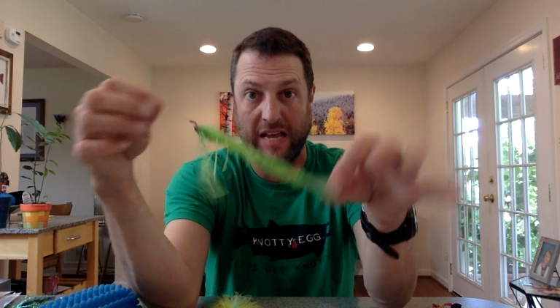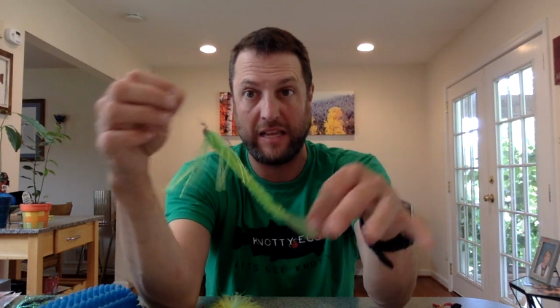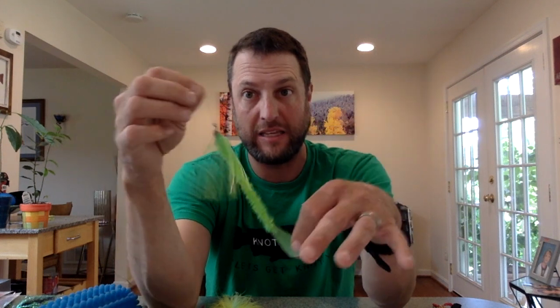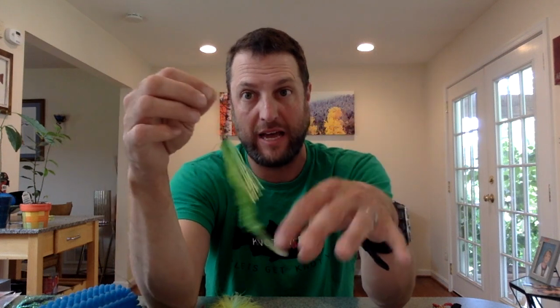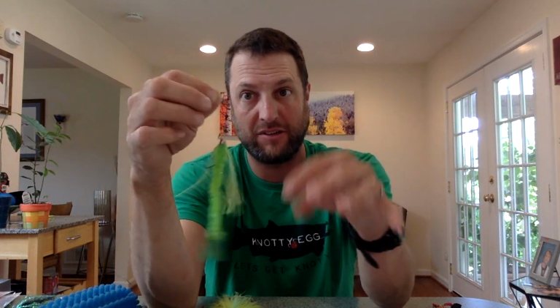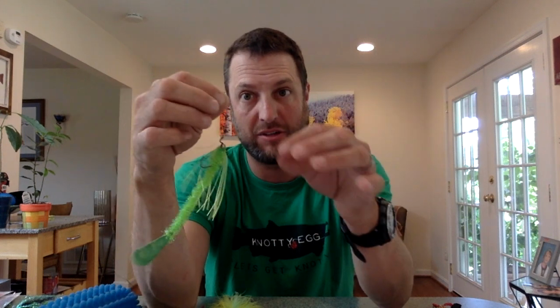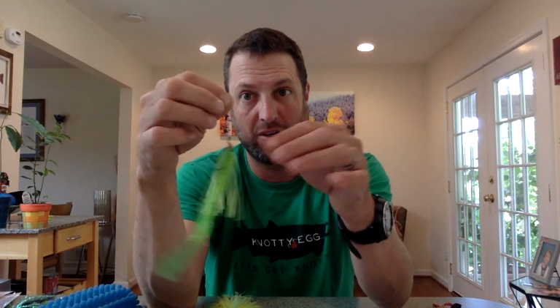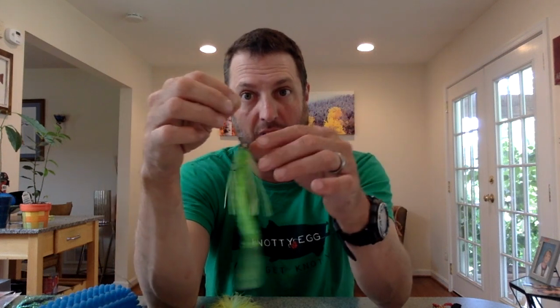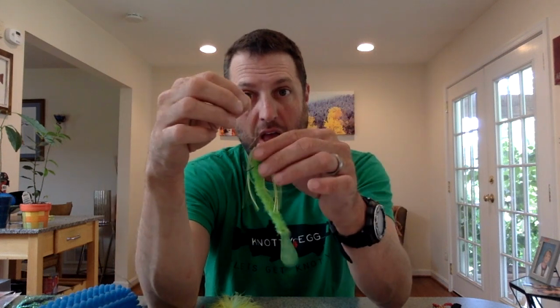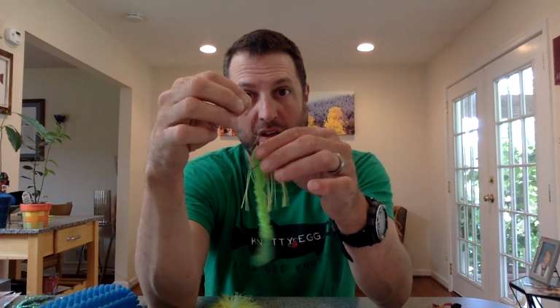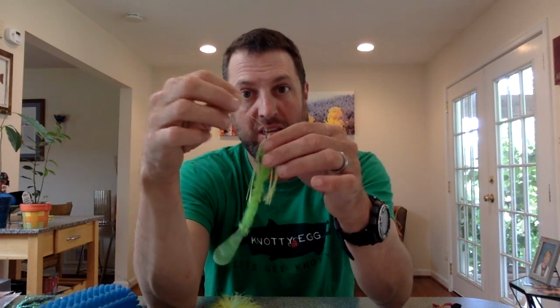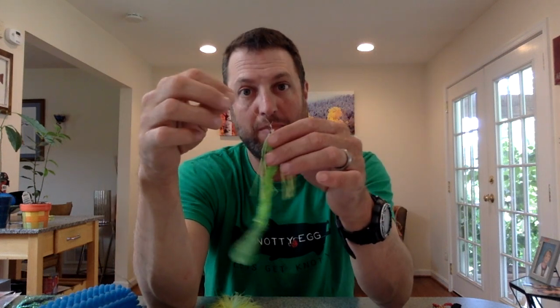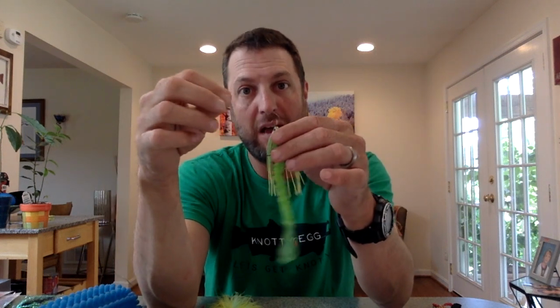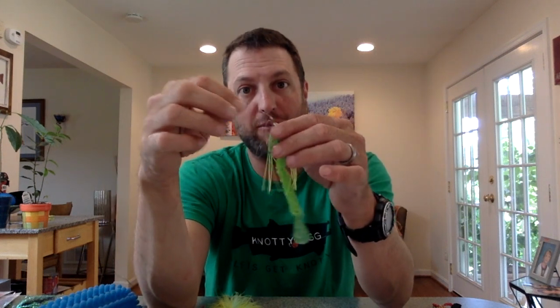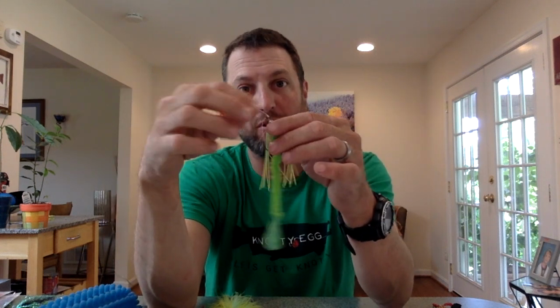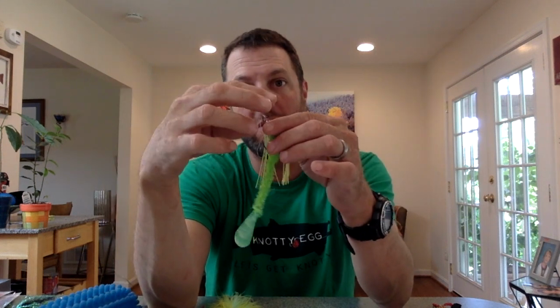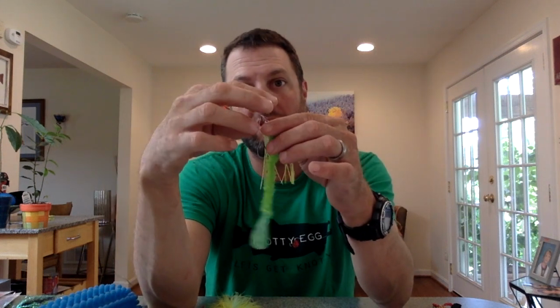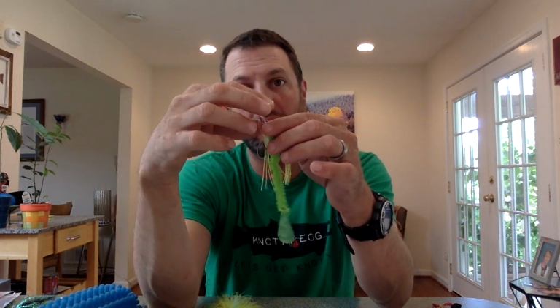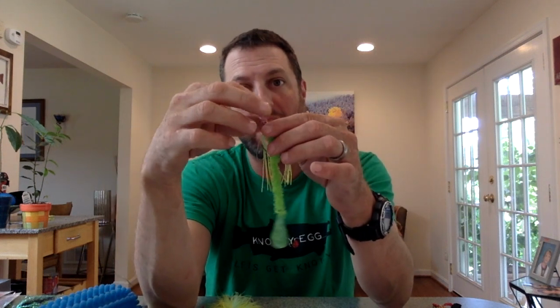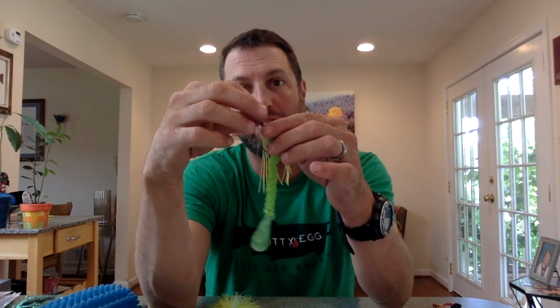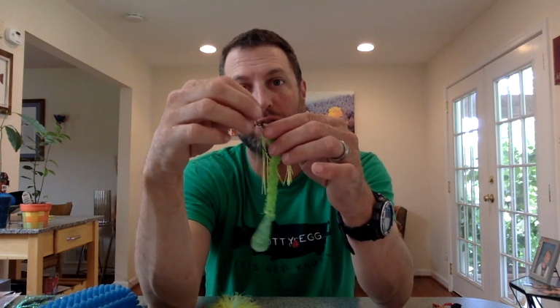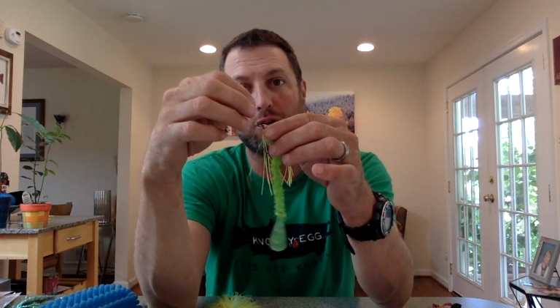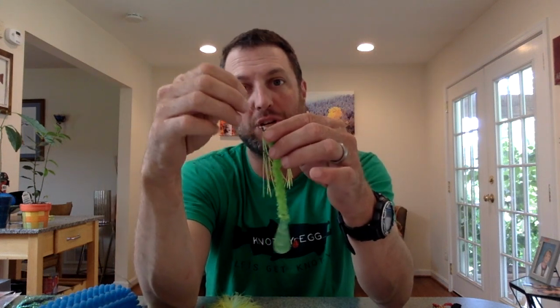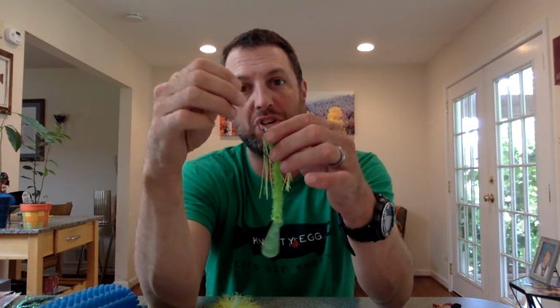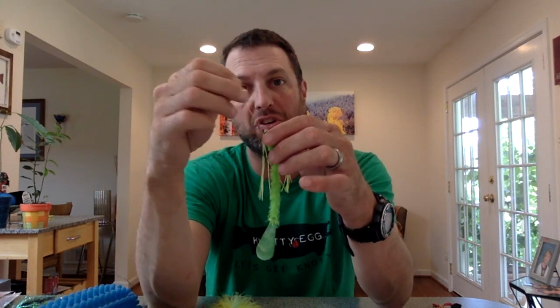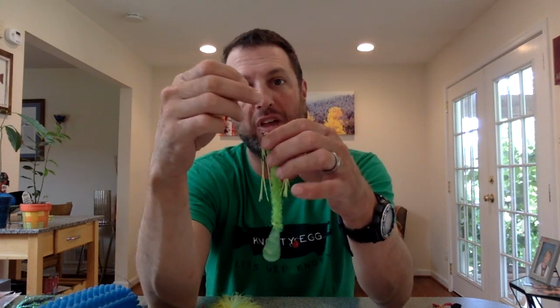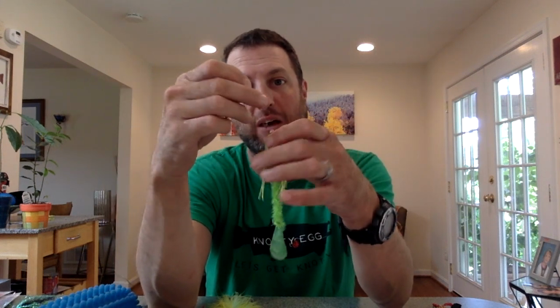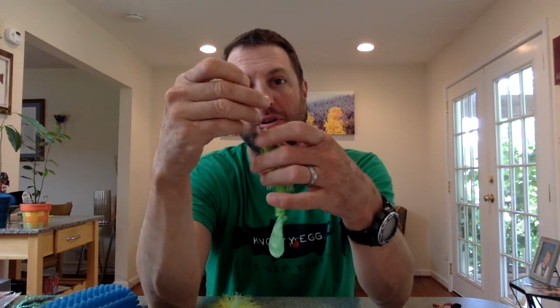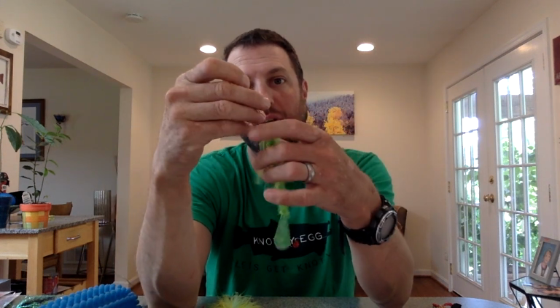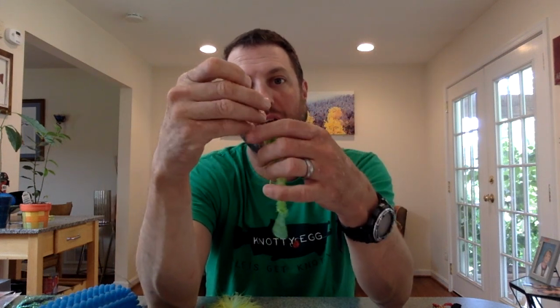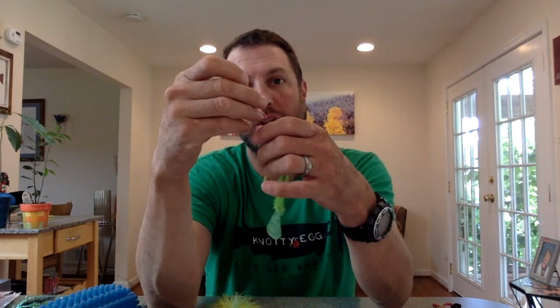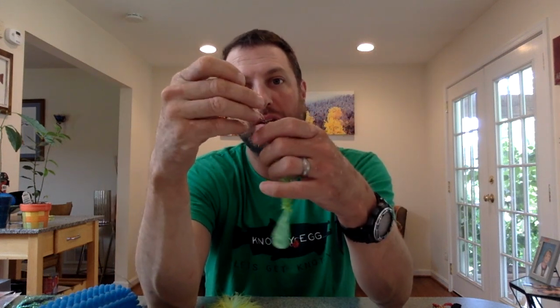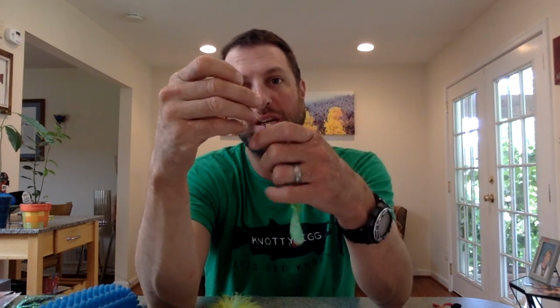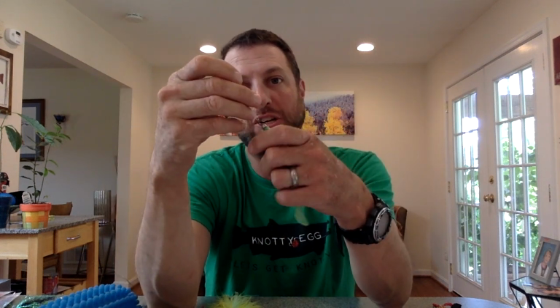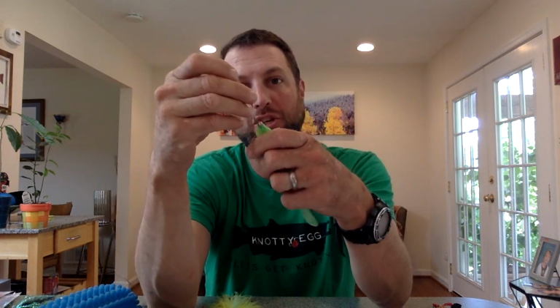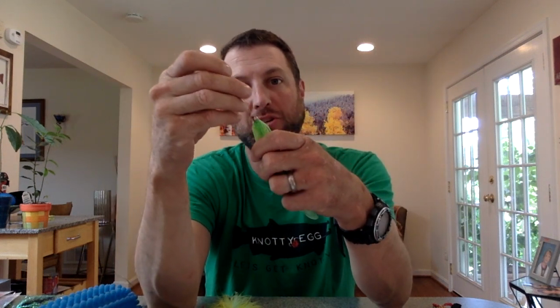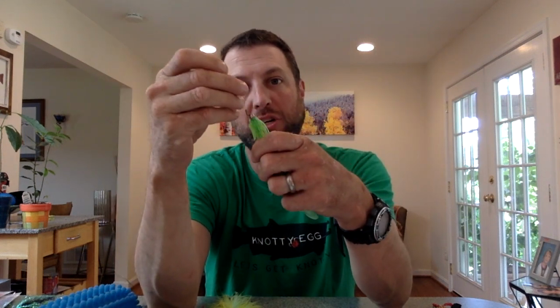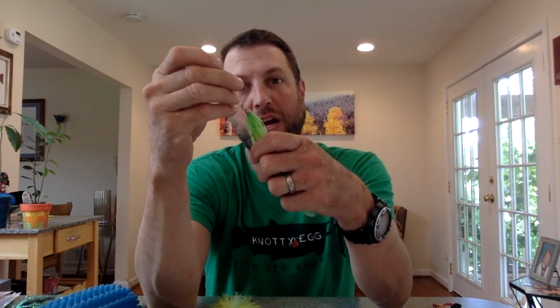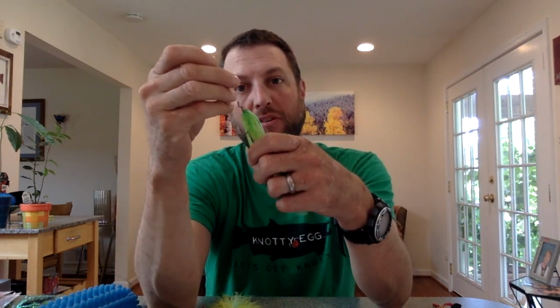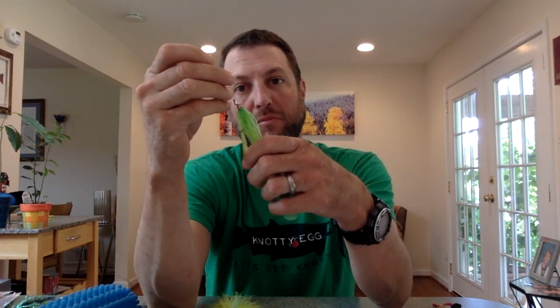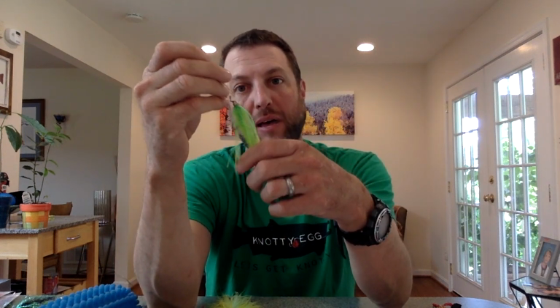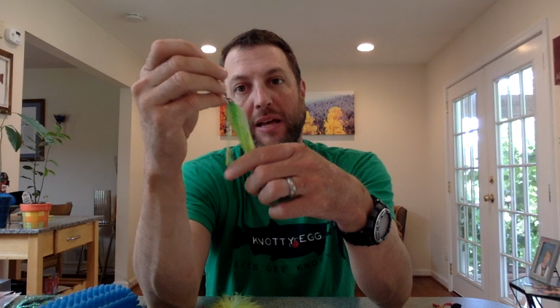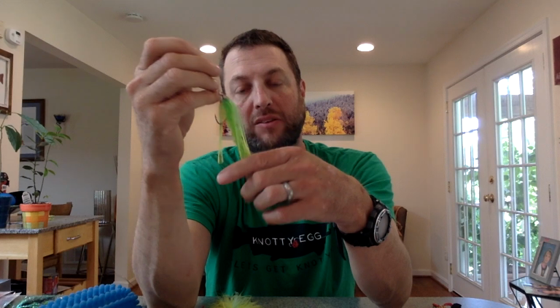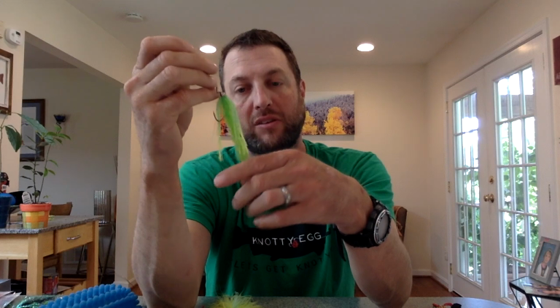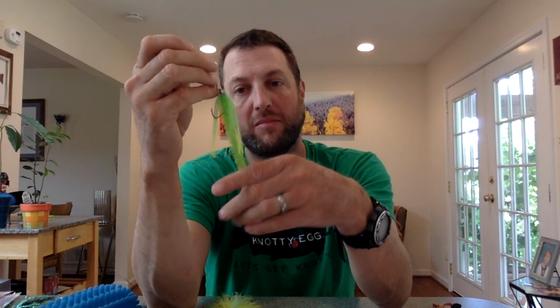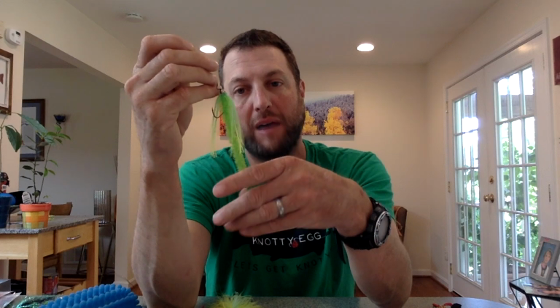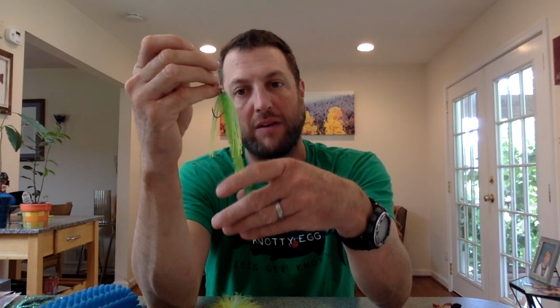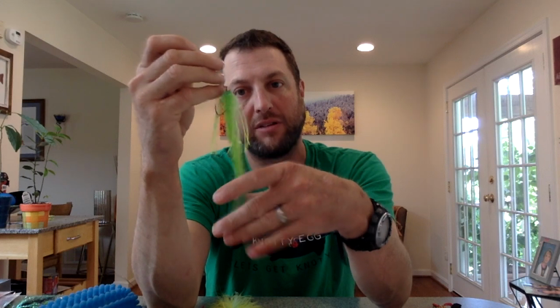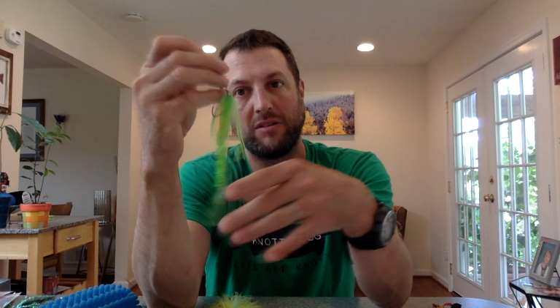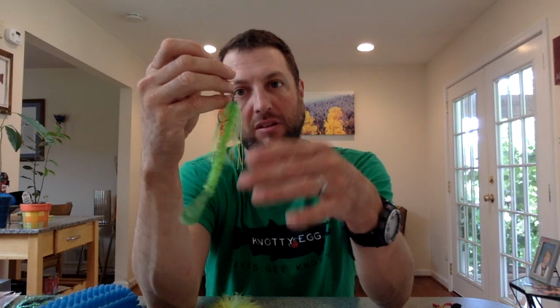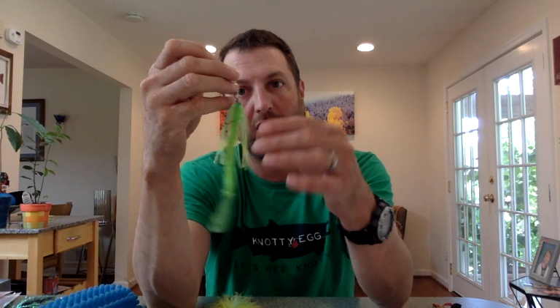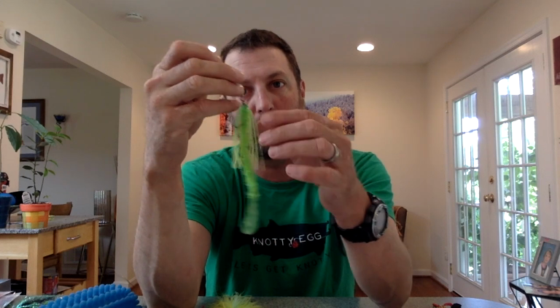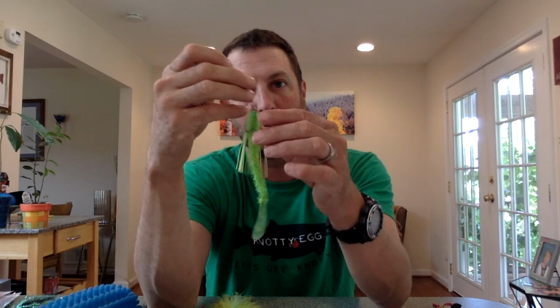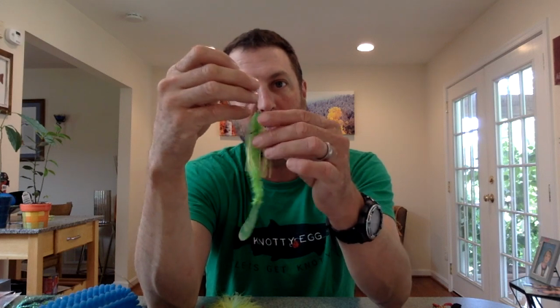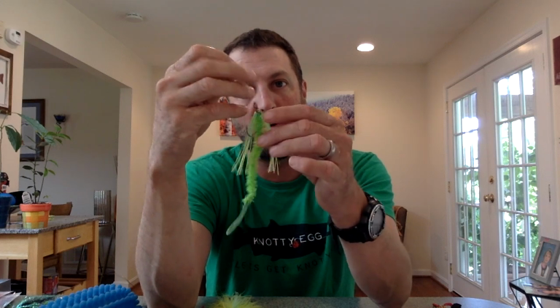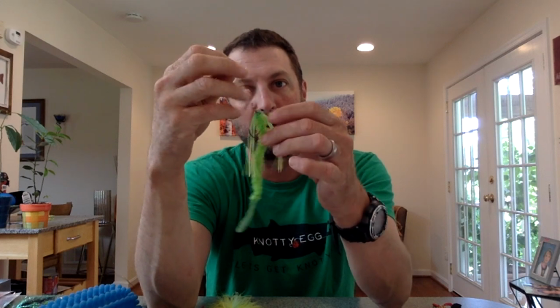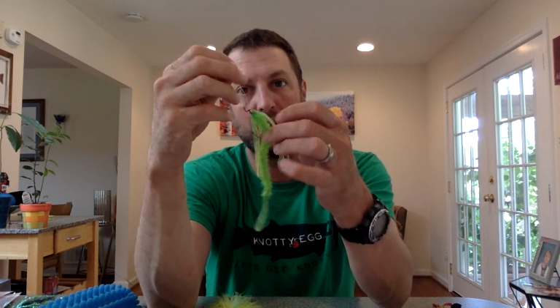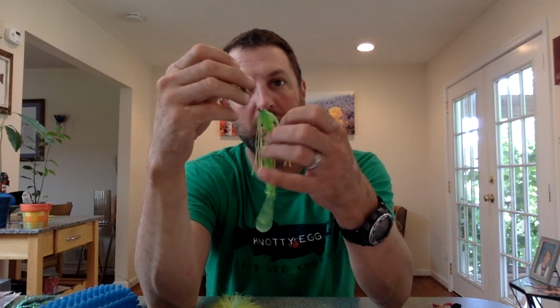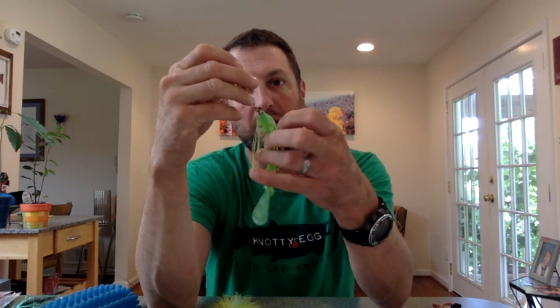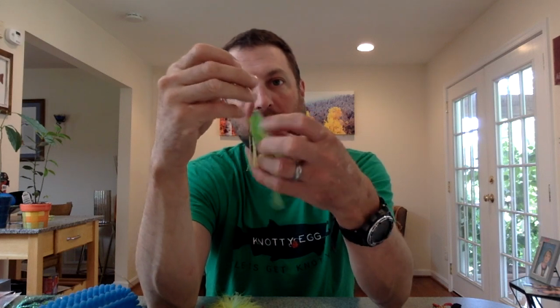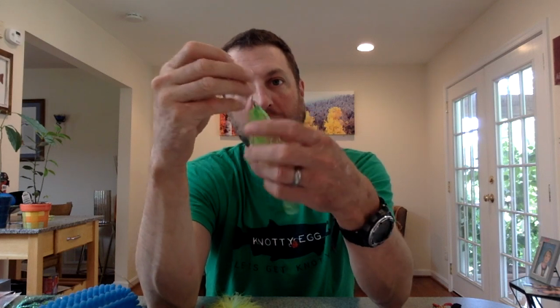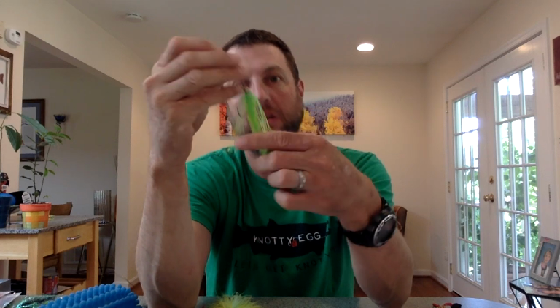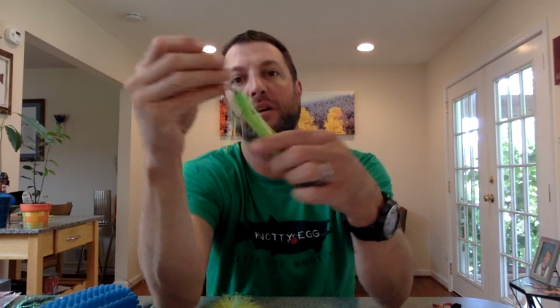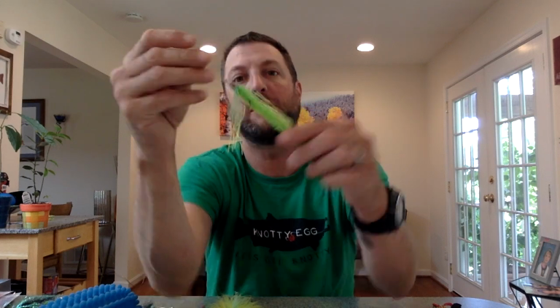It's a Snallygaster — named after a mythological creature that would take children out of their beds in the mountains up at the Potomac and eat them at night.